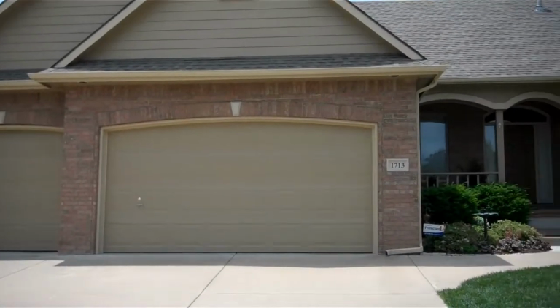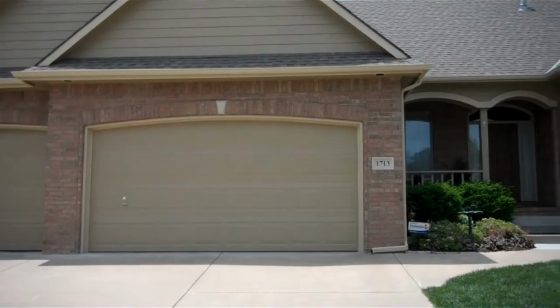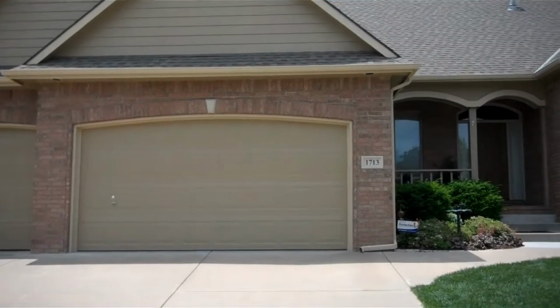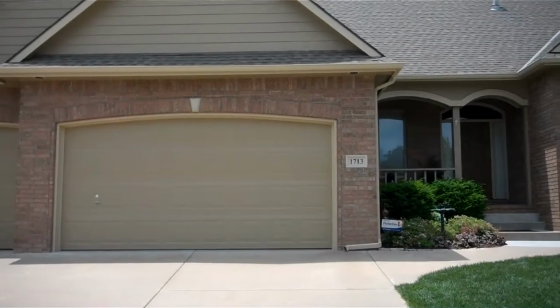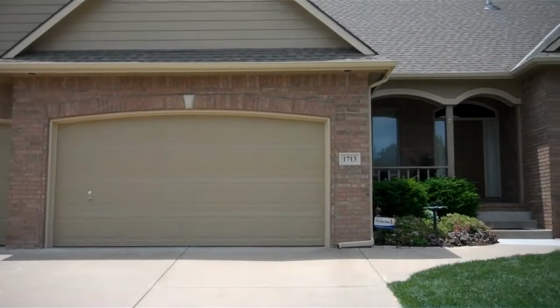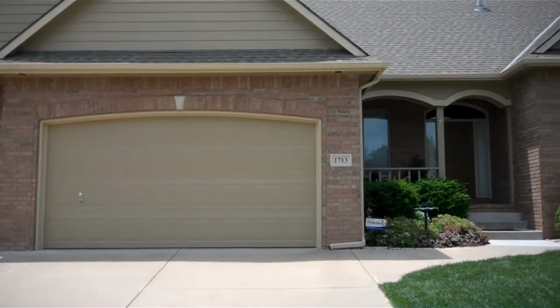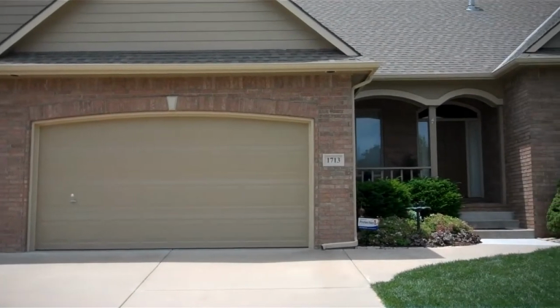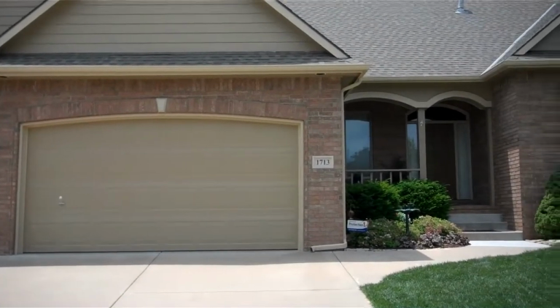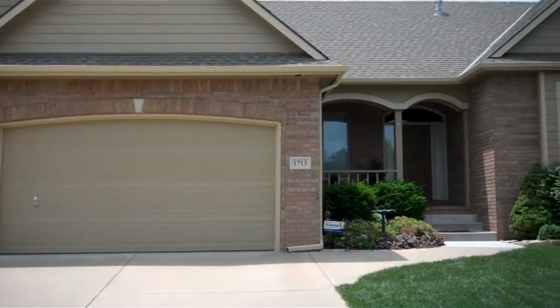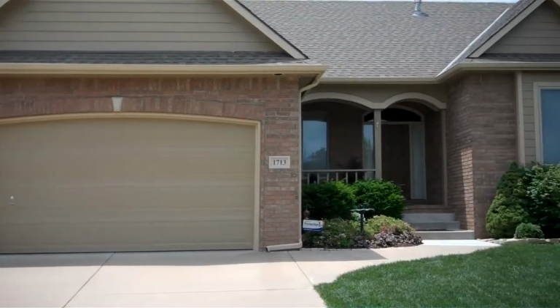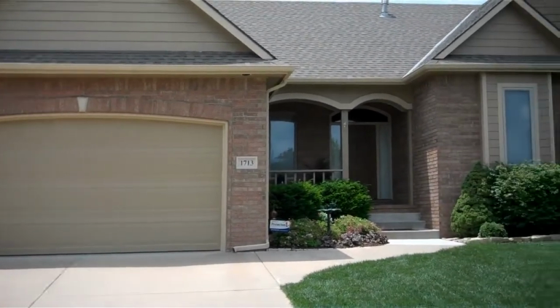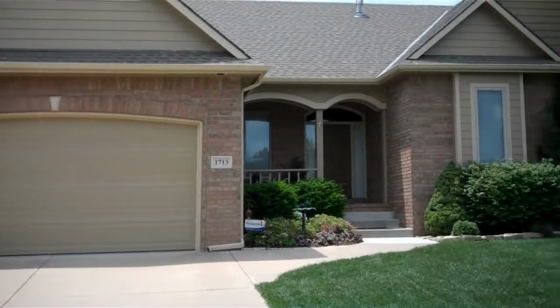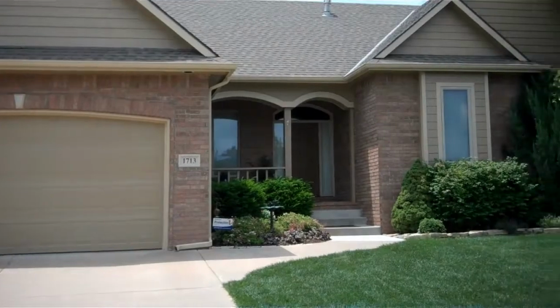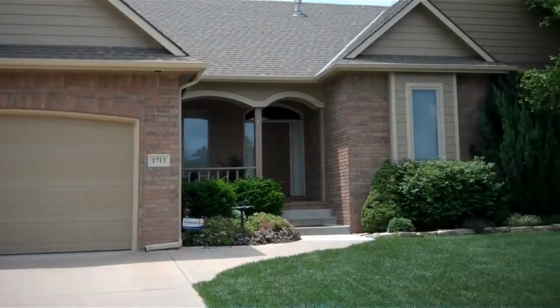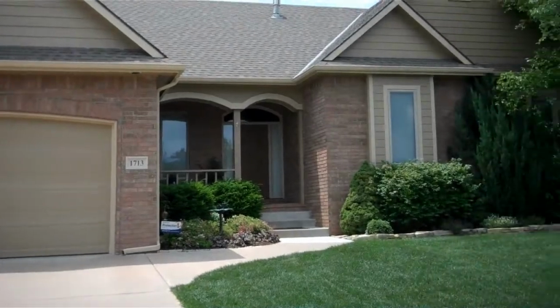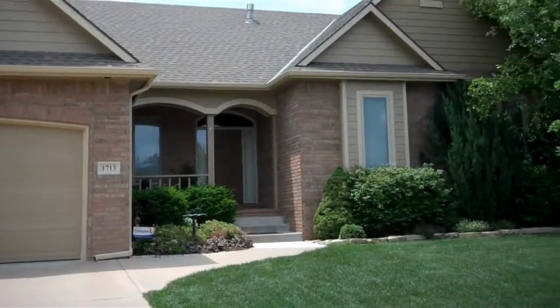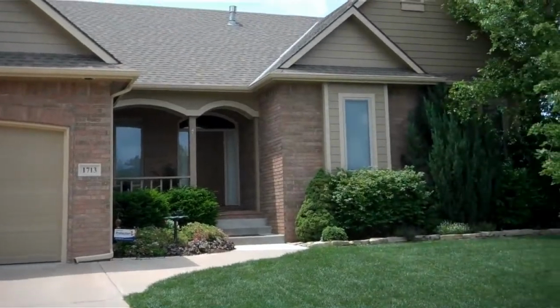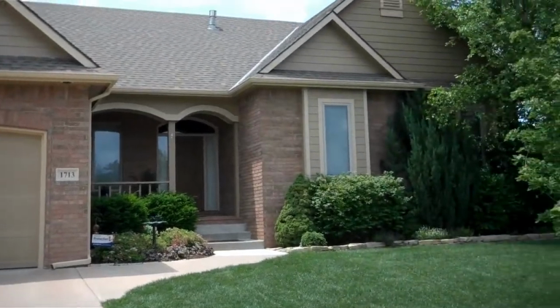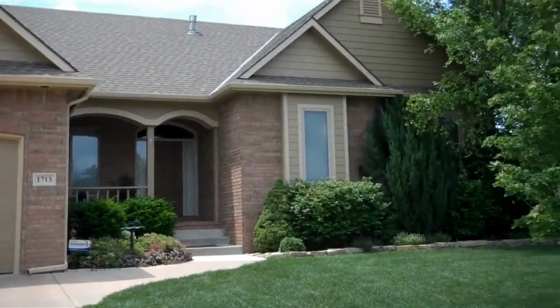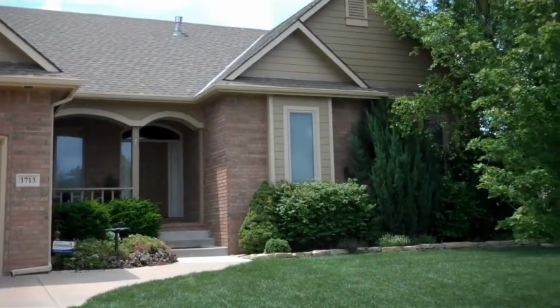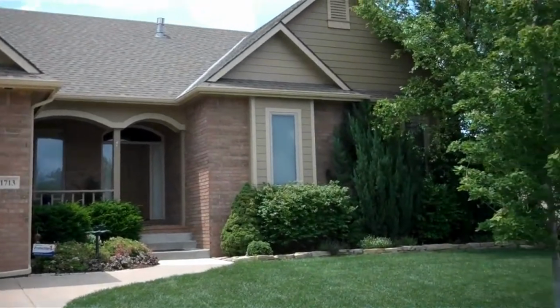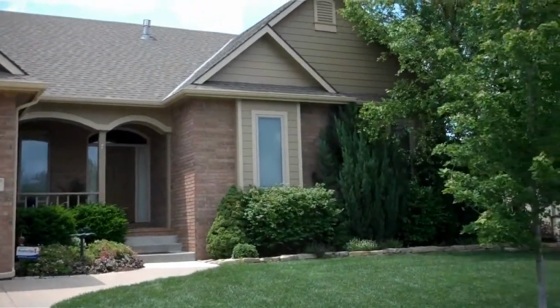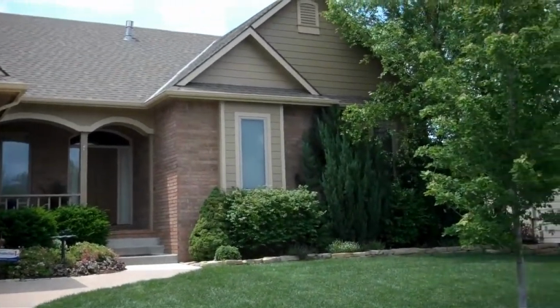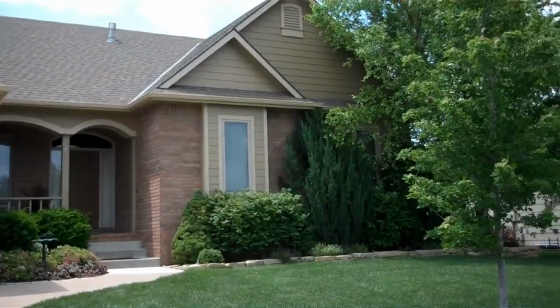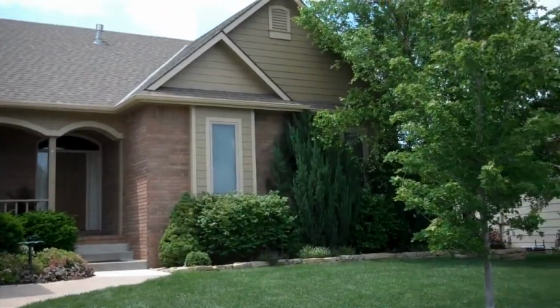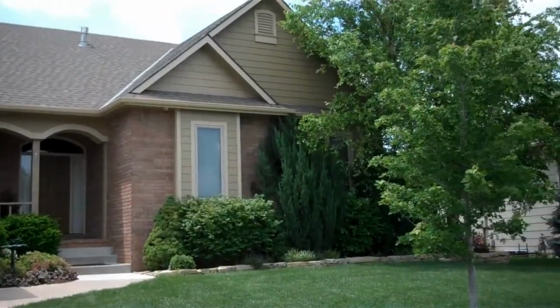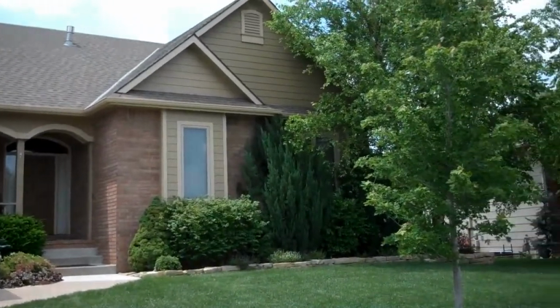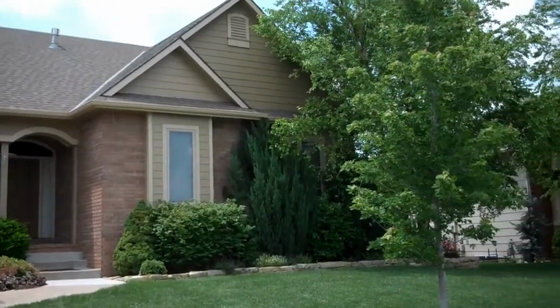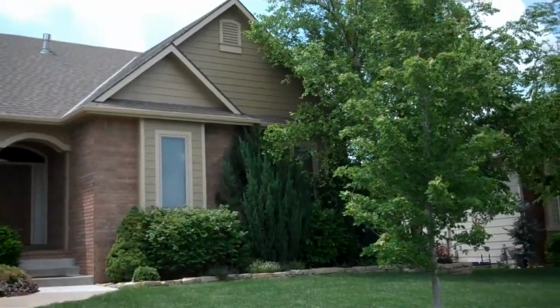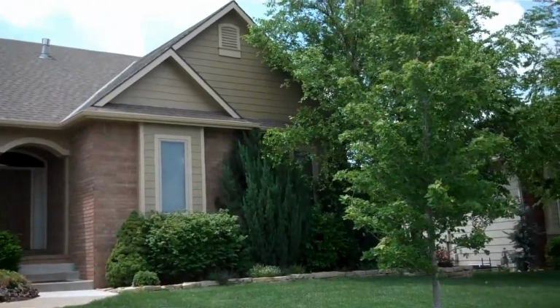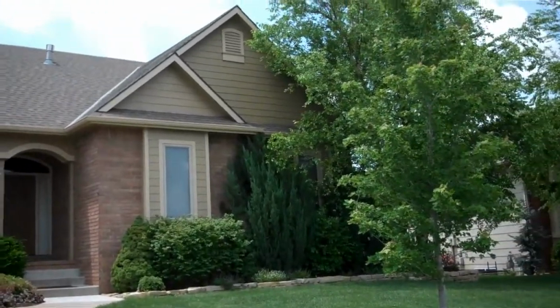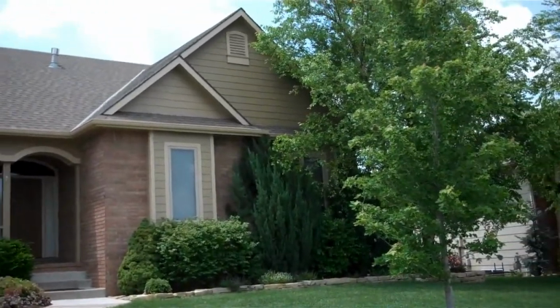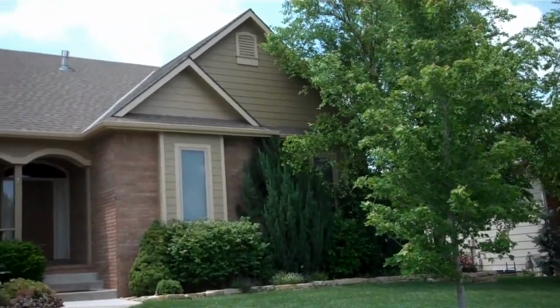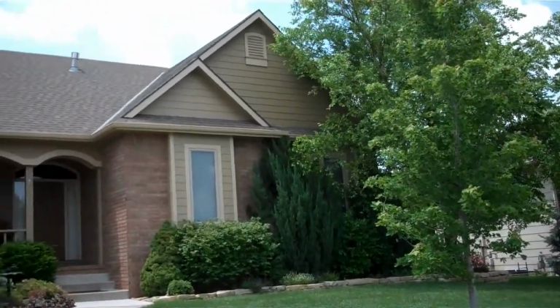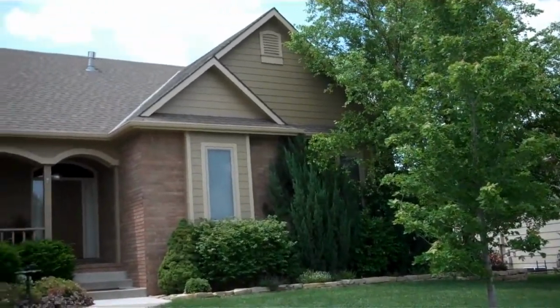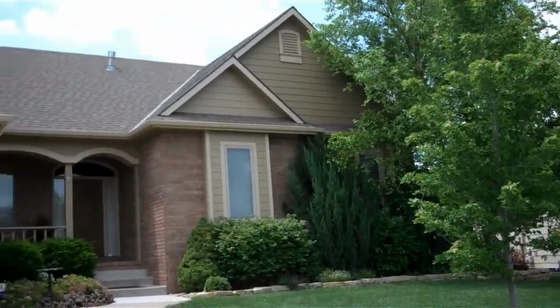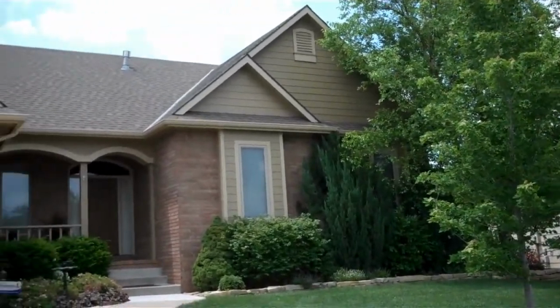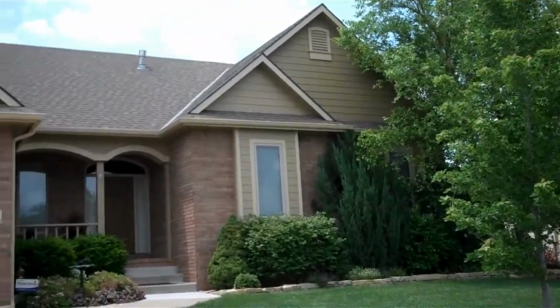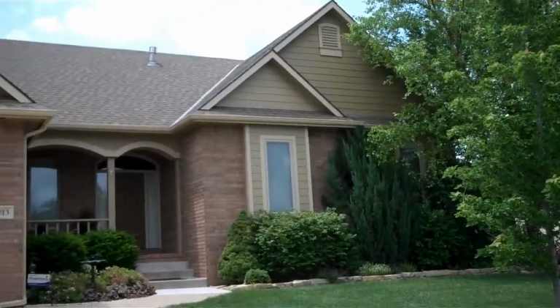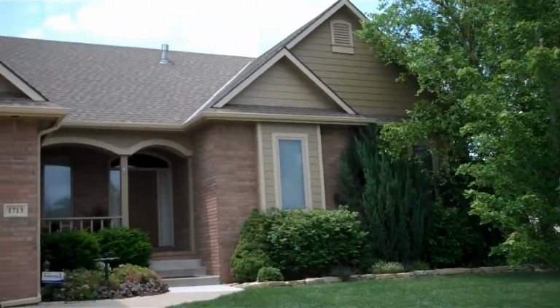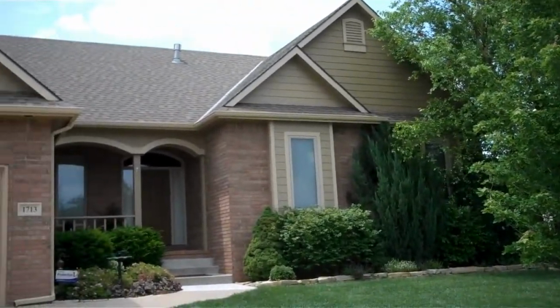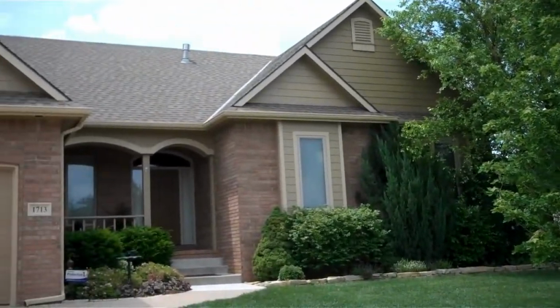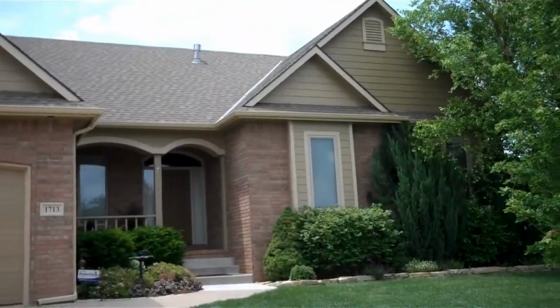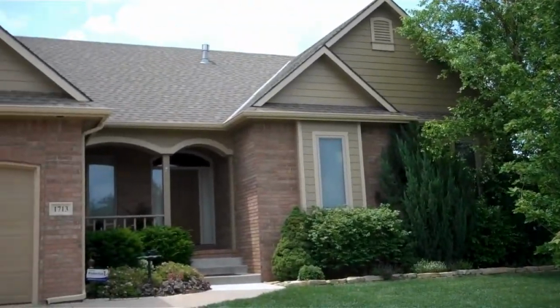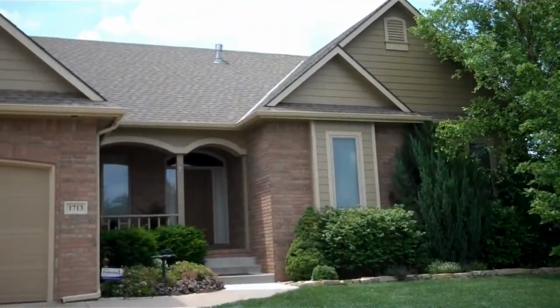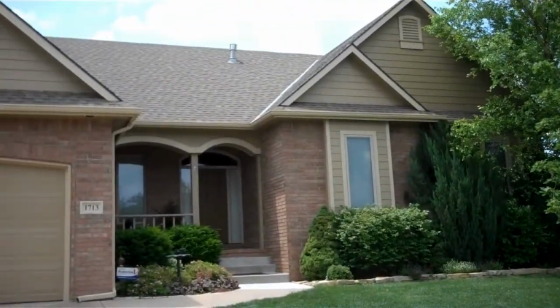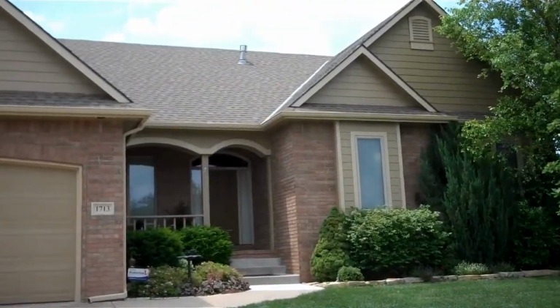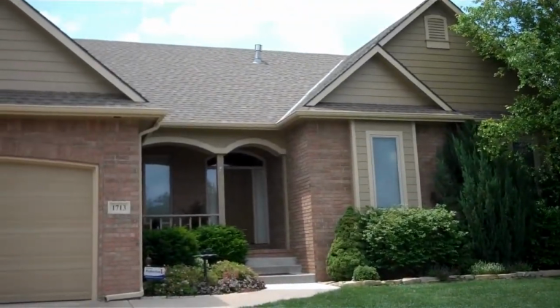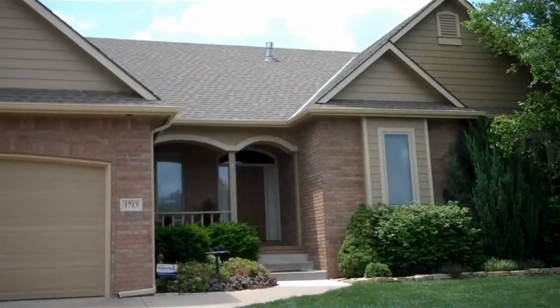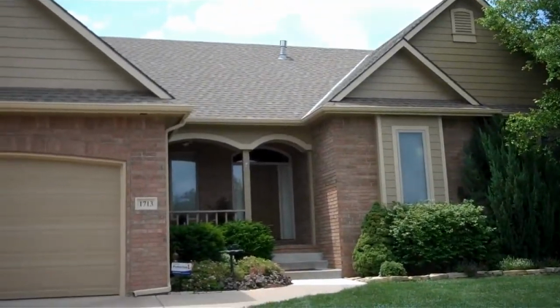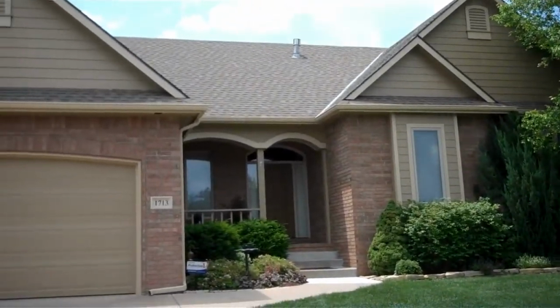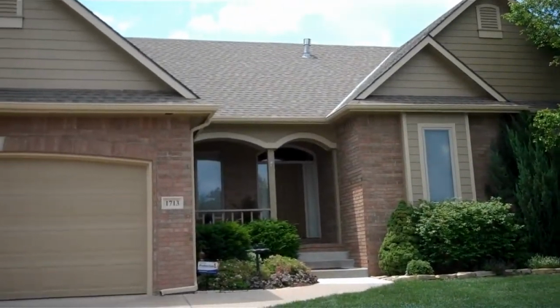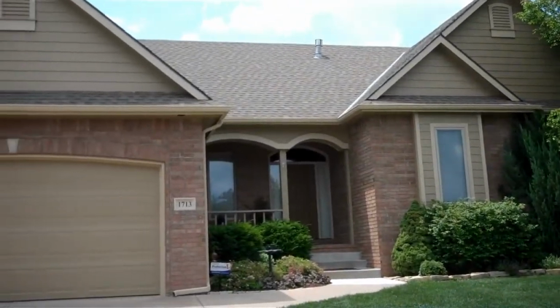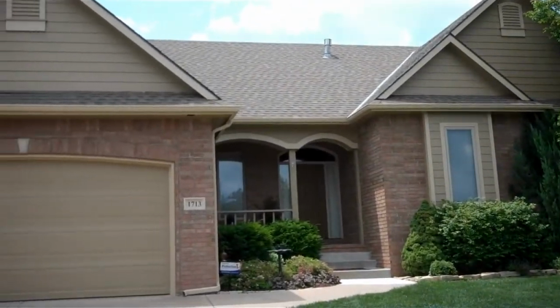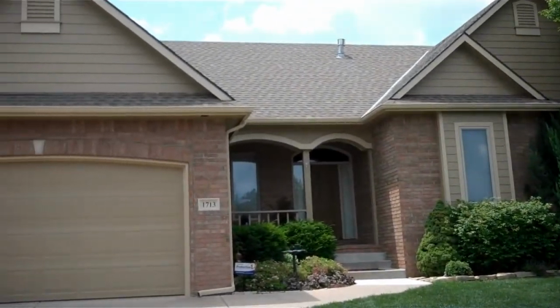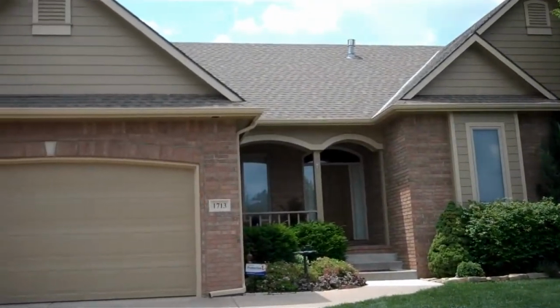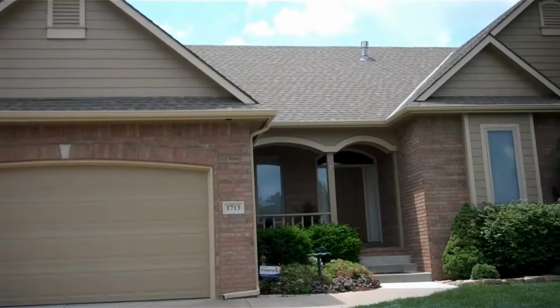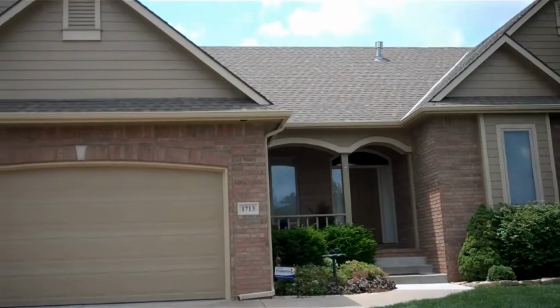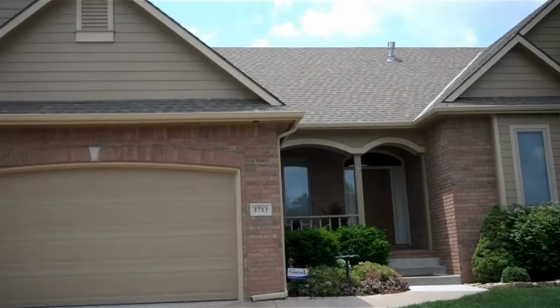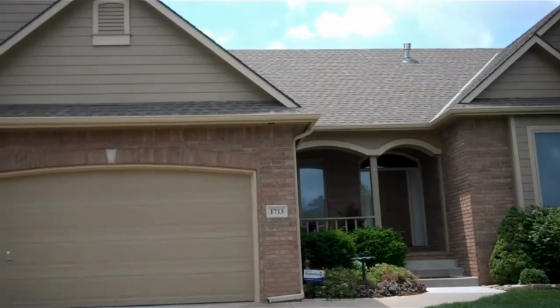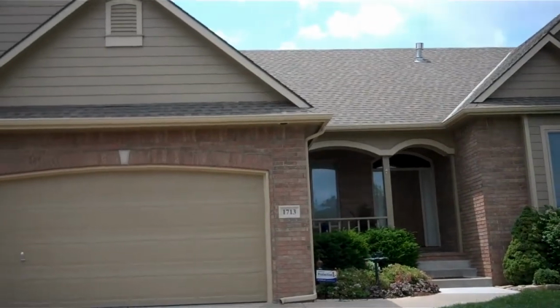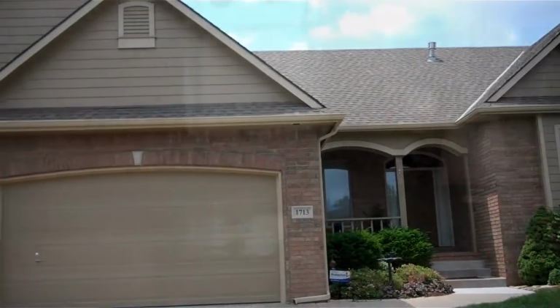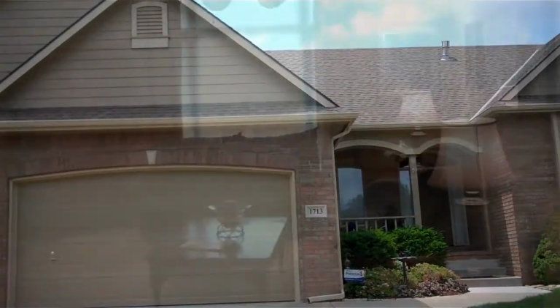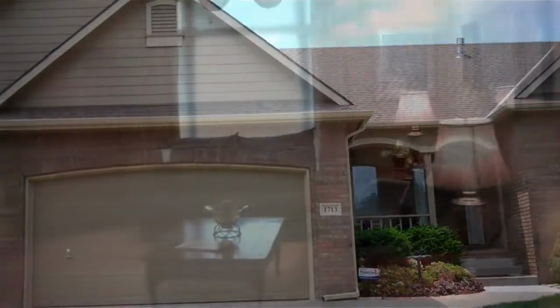Here we are in front of 1713 Rocky Glen Street. It's a beautiful home inside and out, and I can't wait to show you the whole thing.